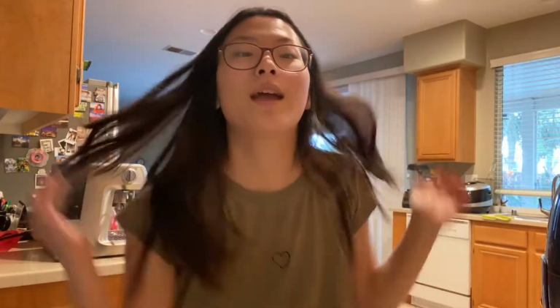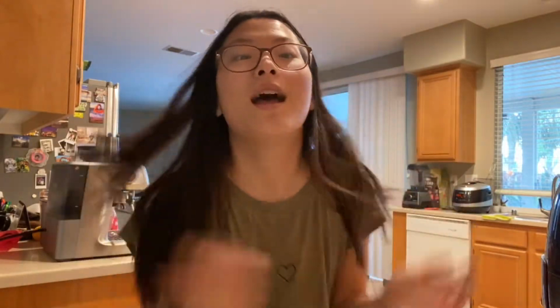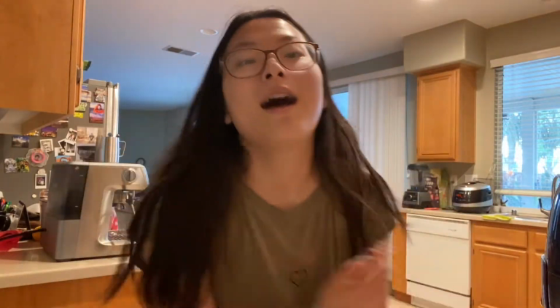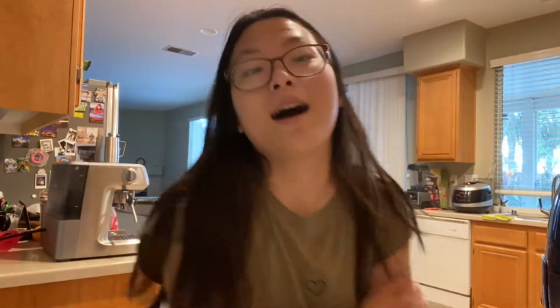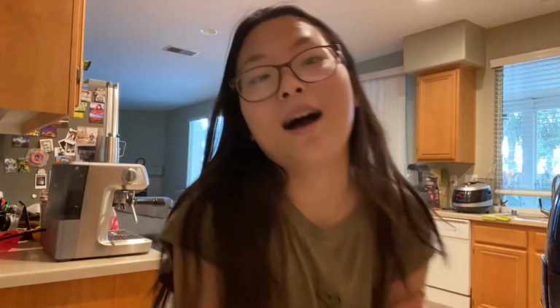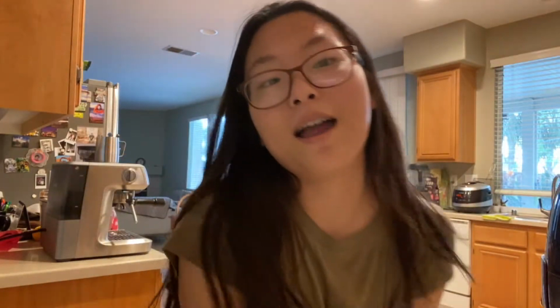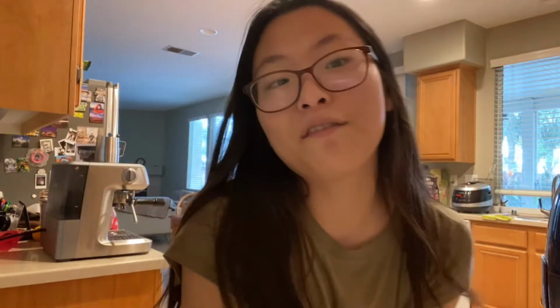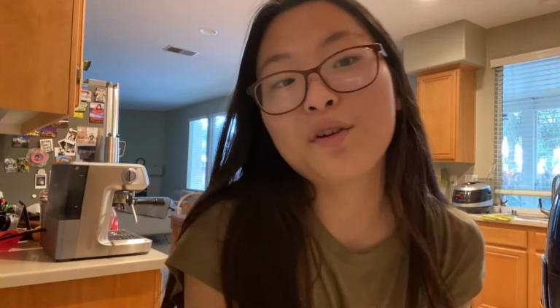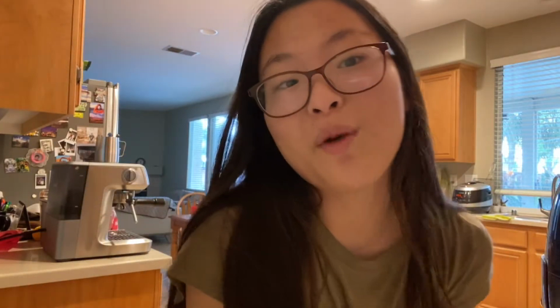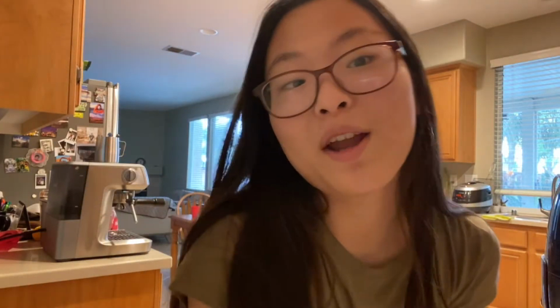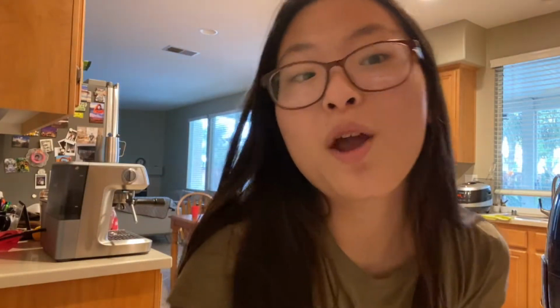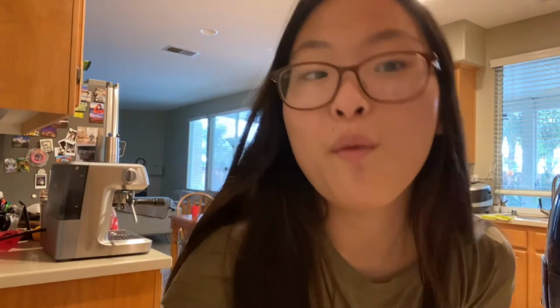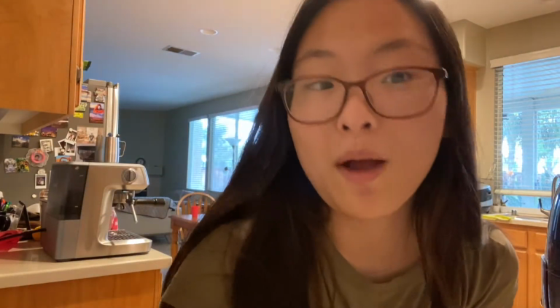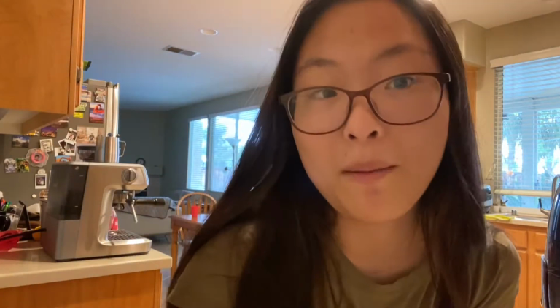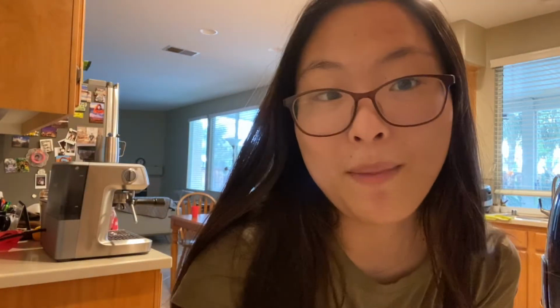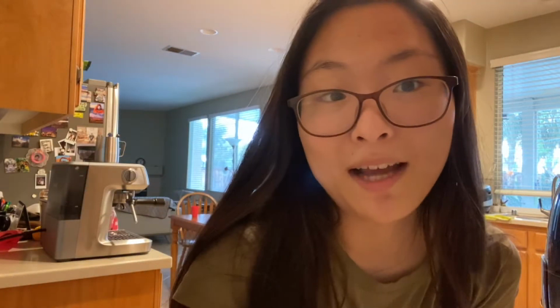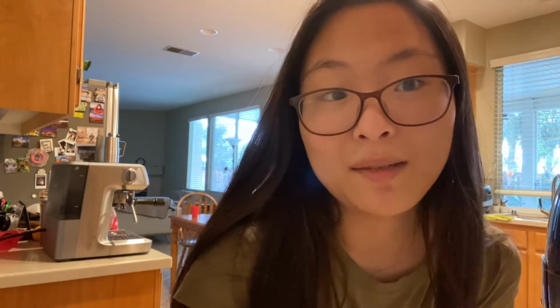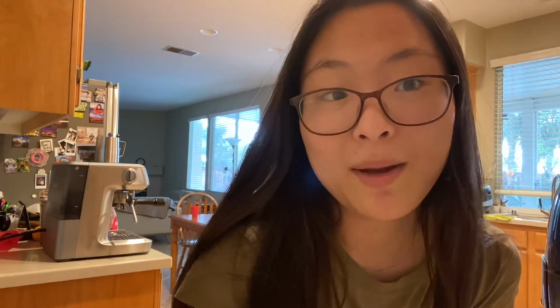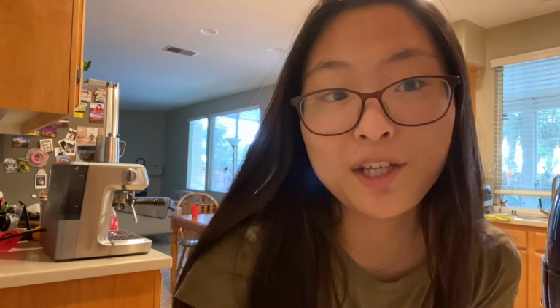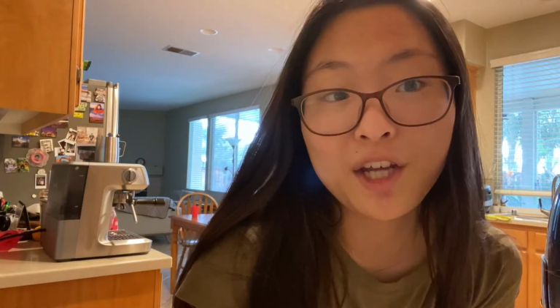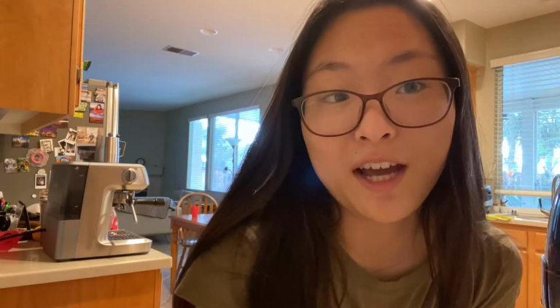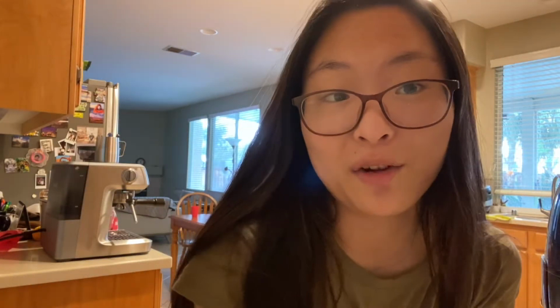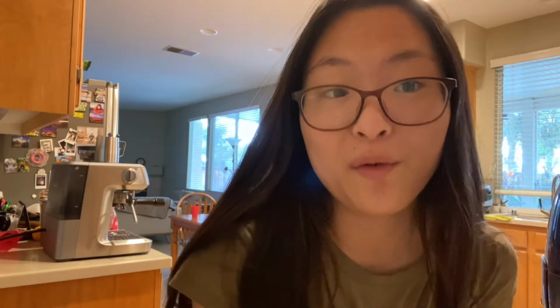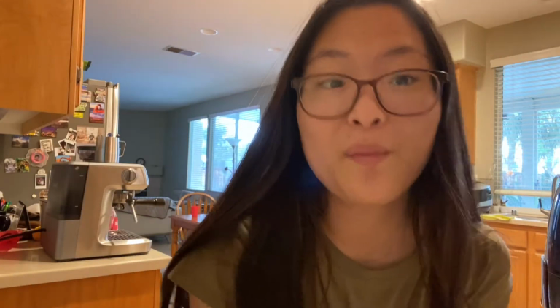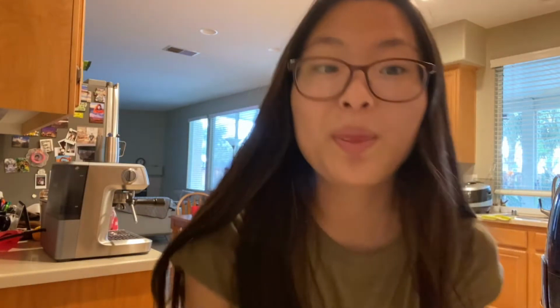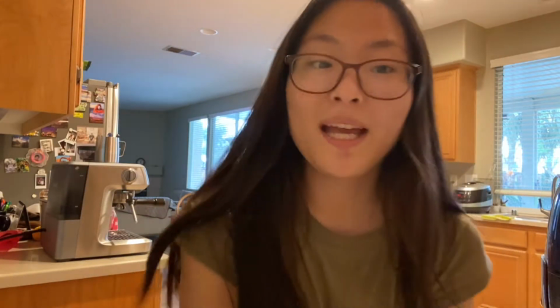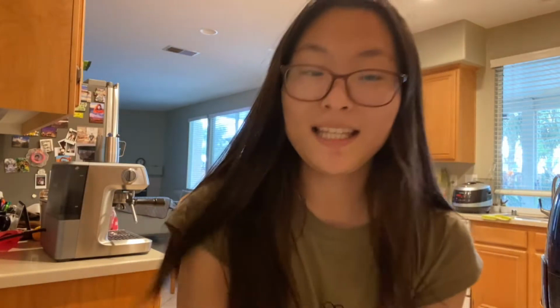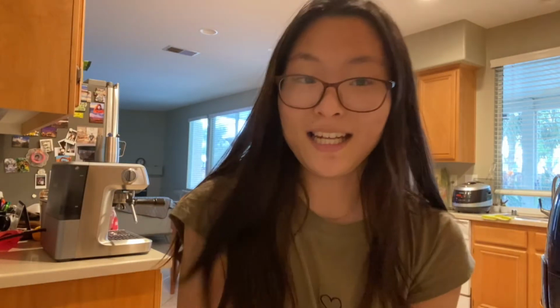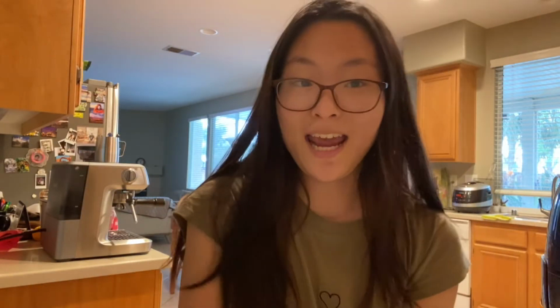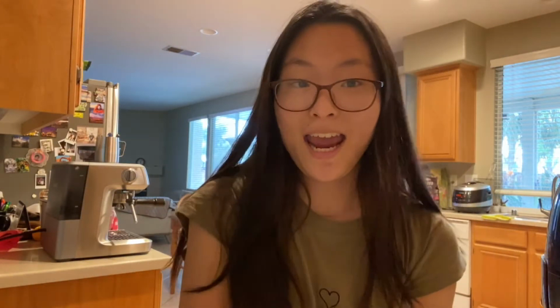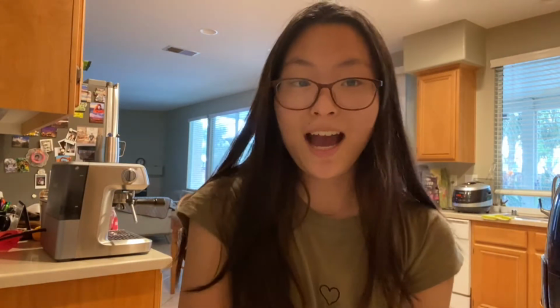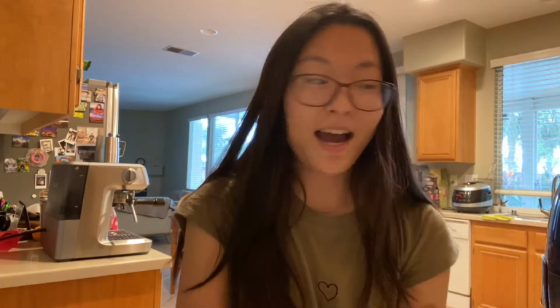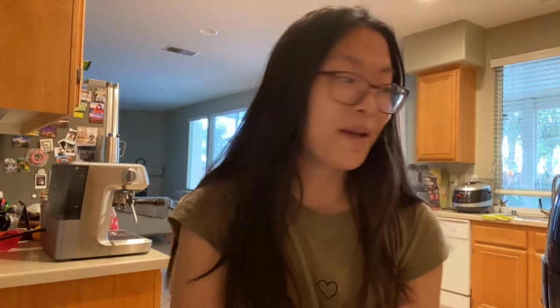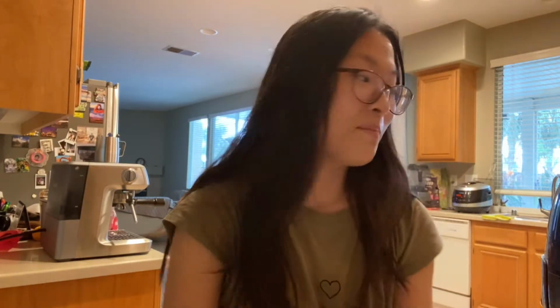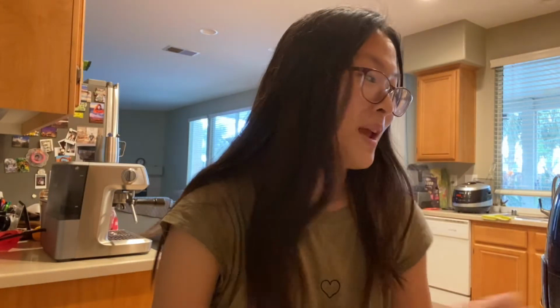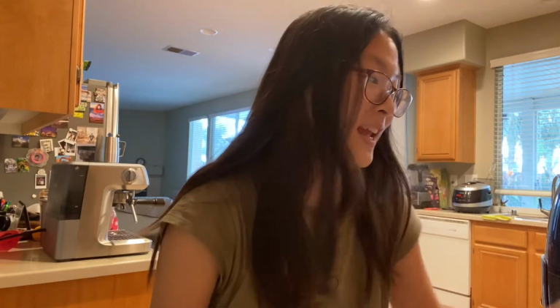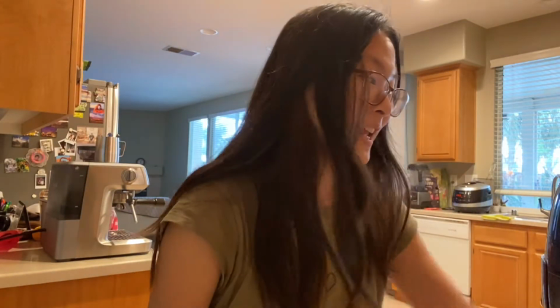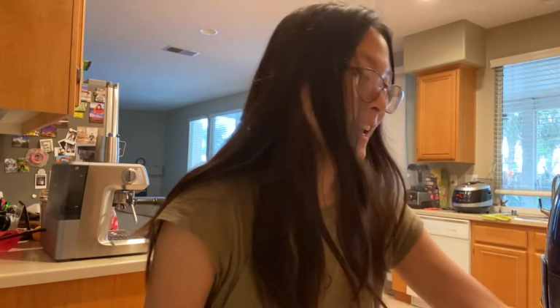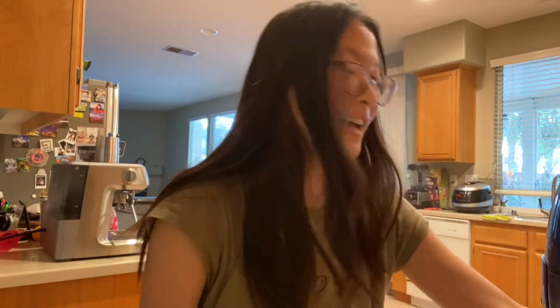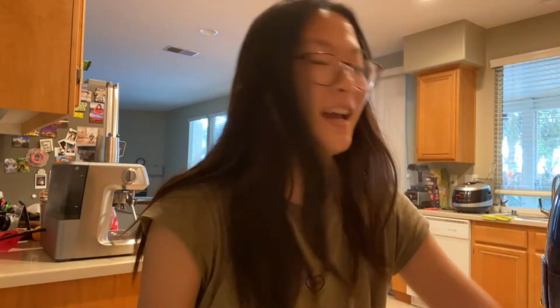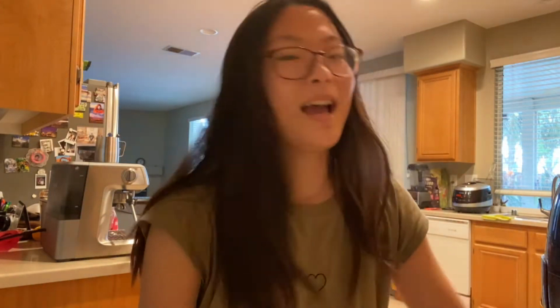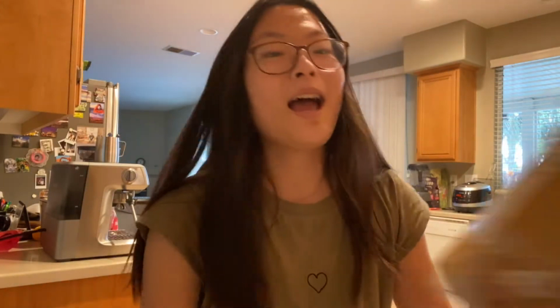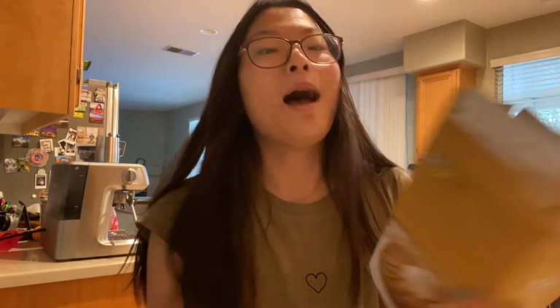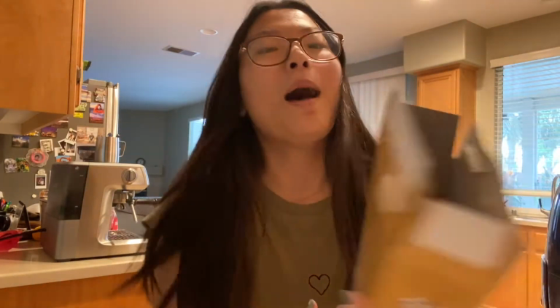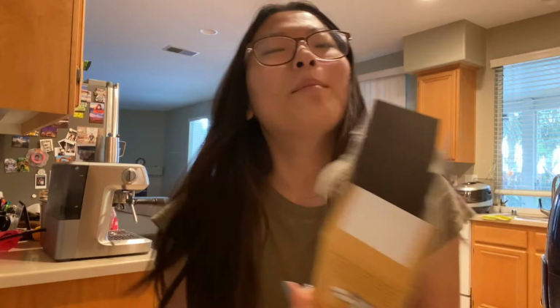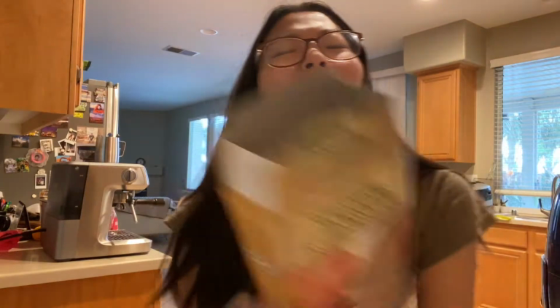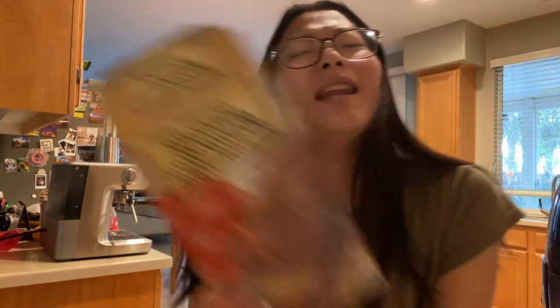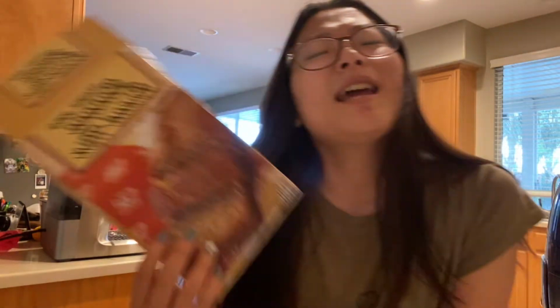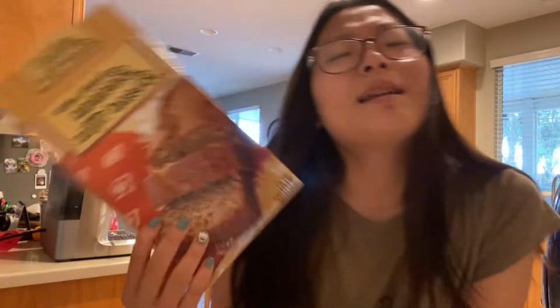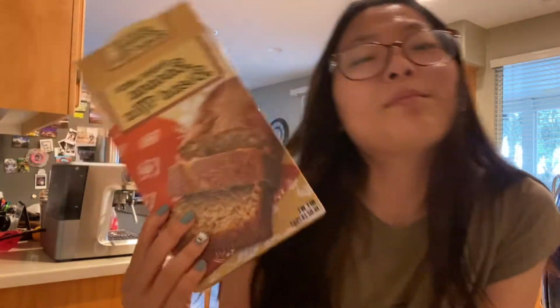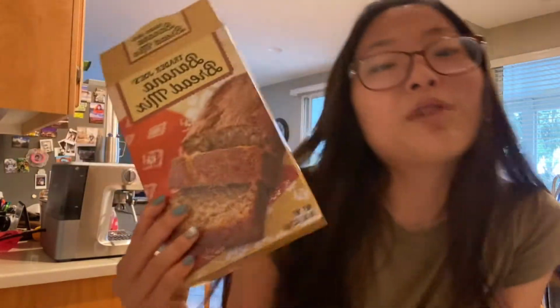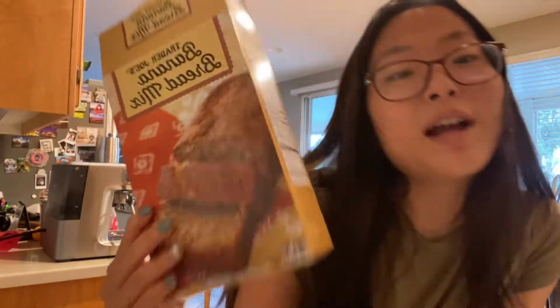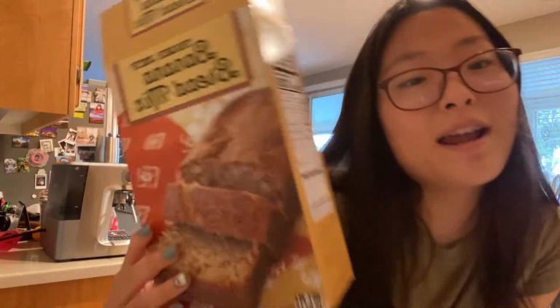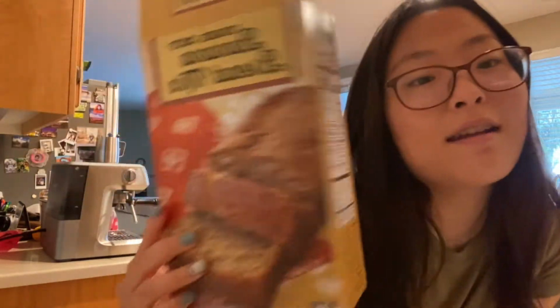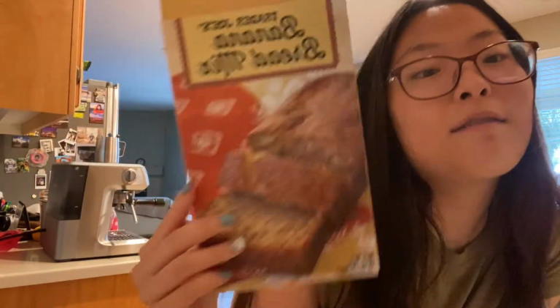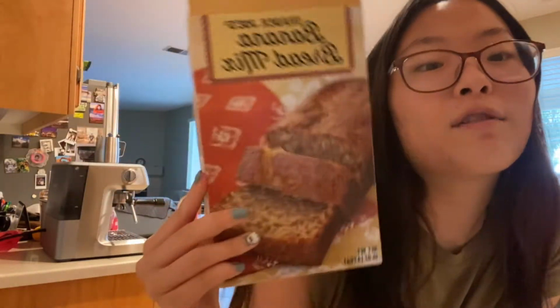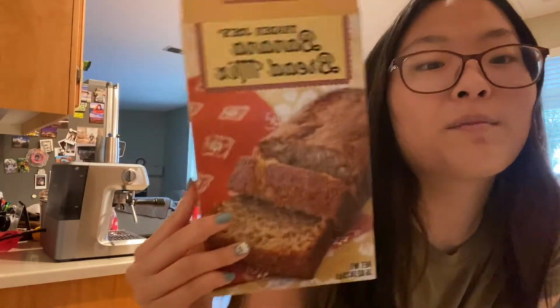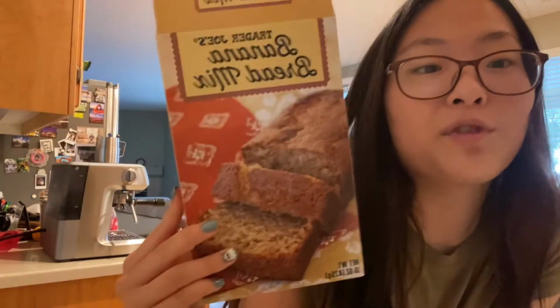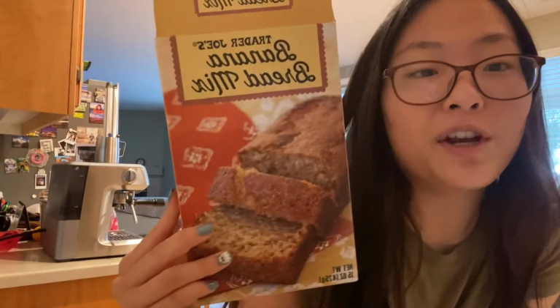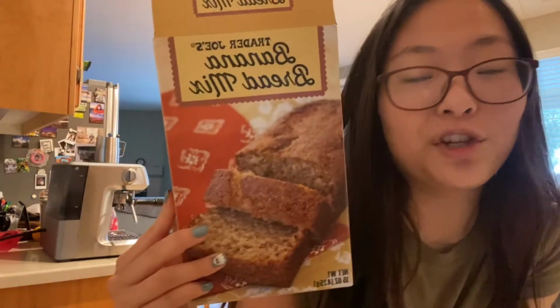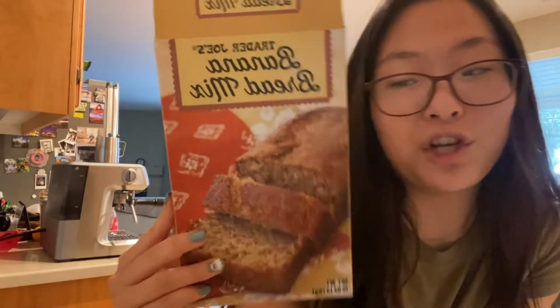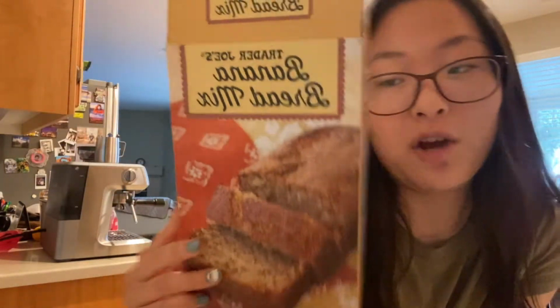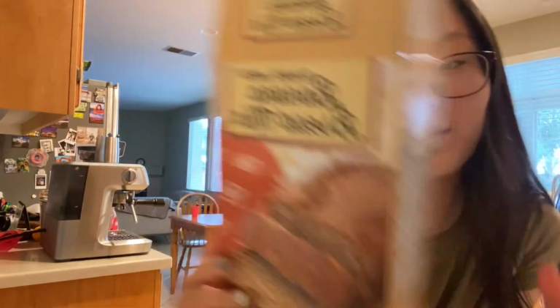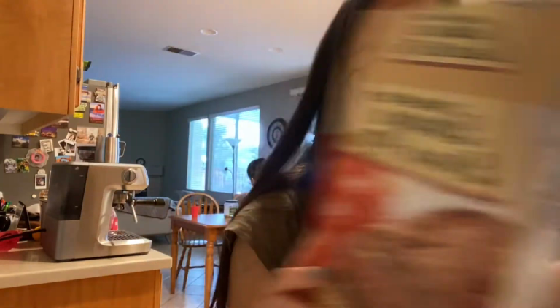Hi everyone! Welcome back to my channel. Today I am making banana bread from Trader Joe's.